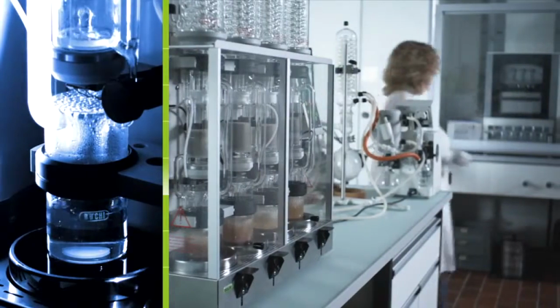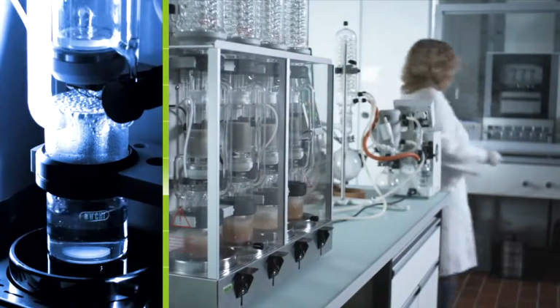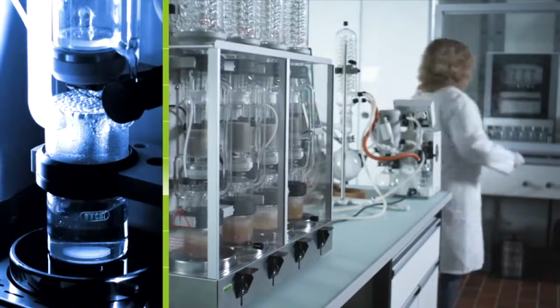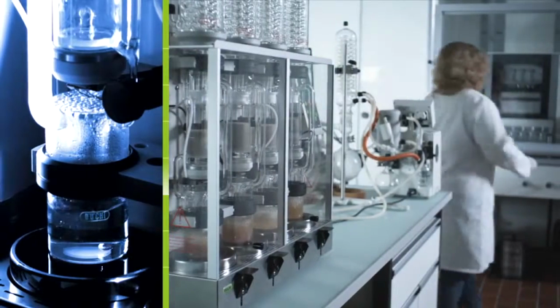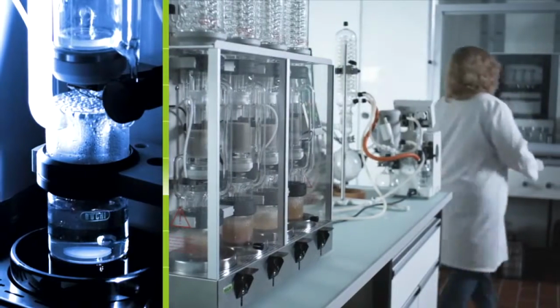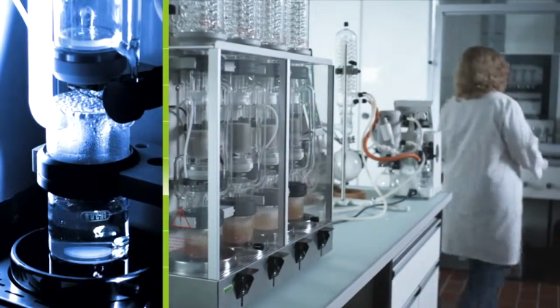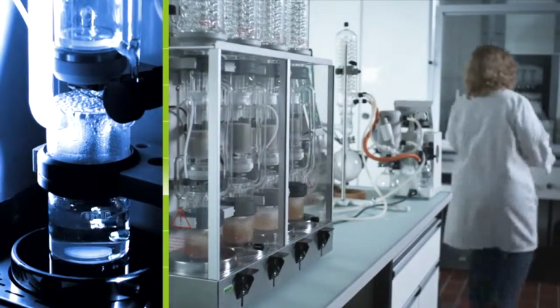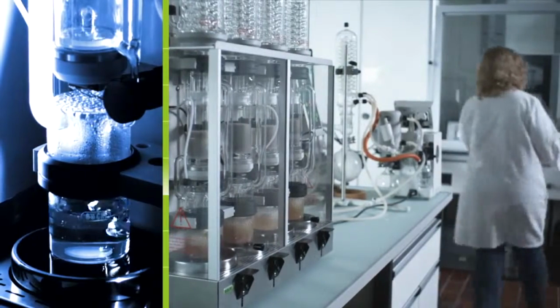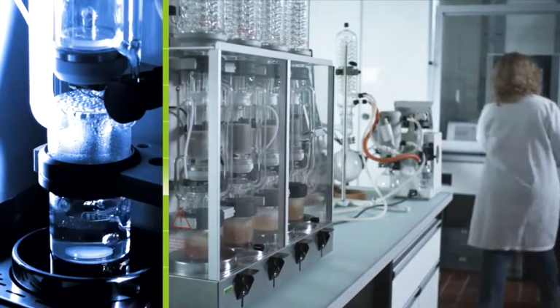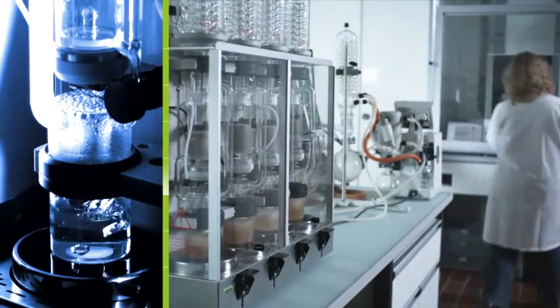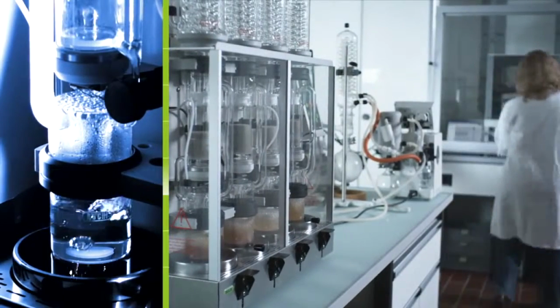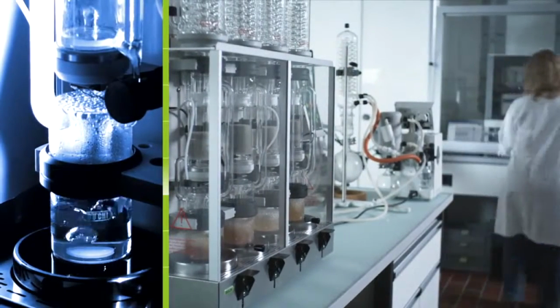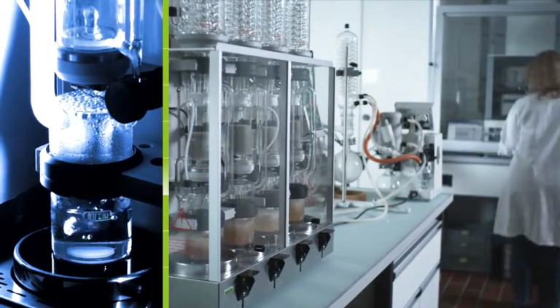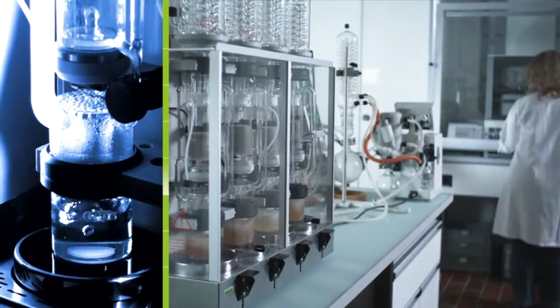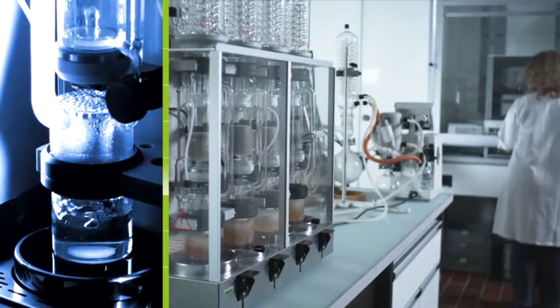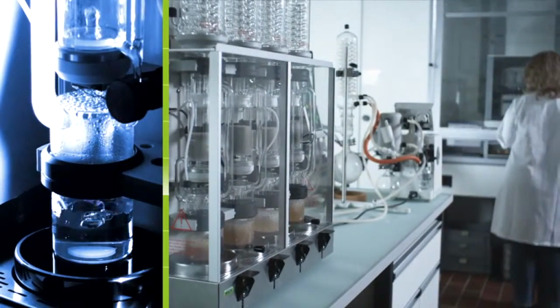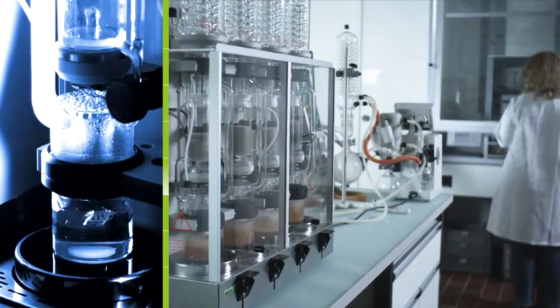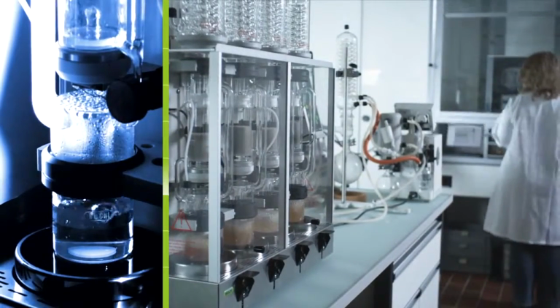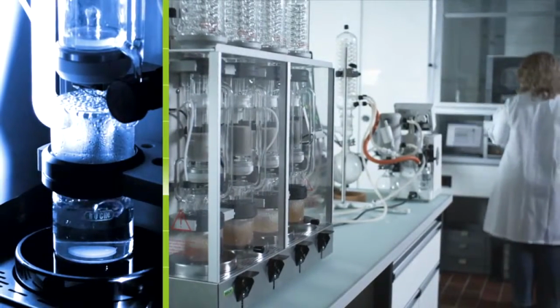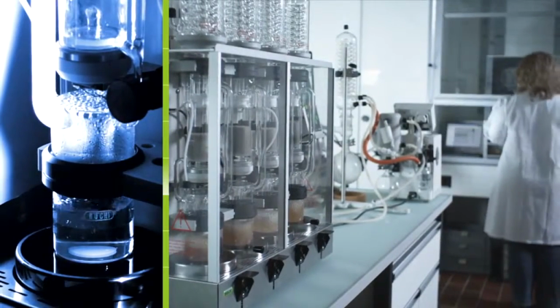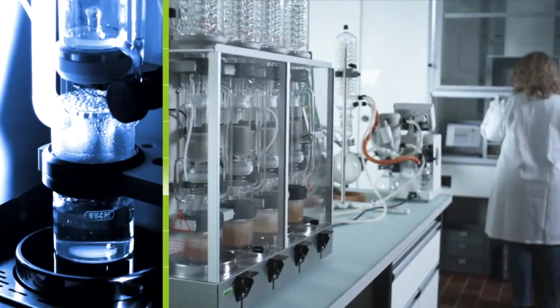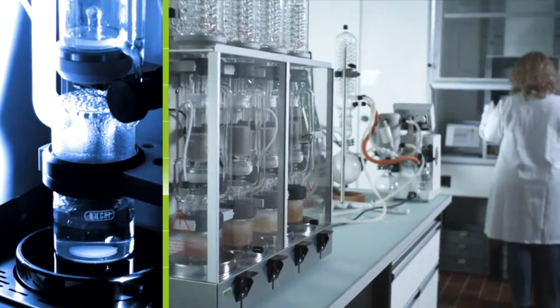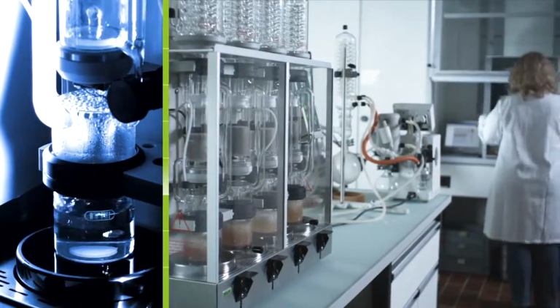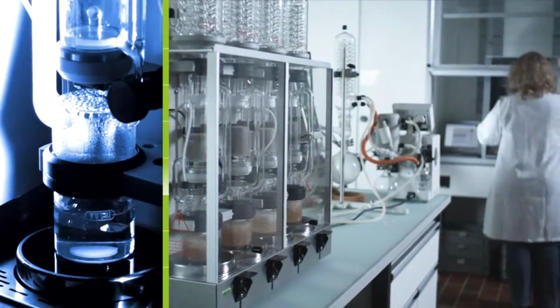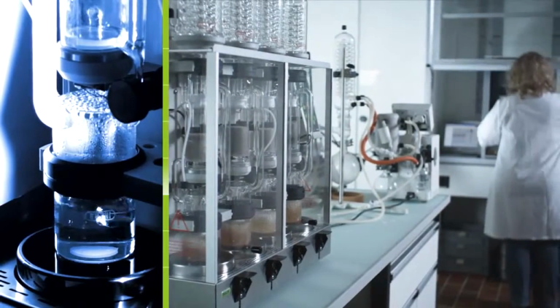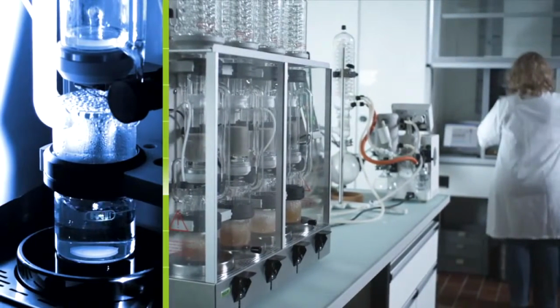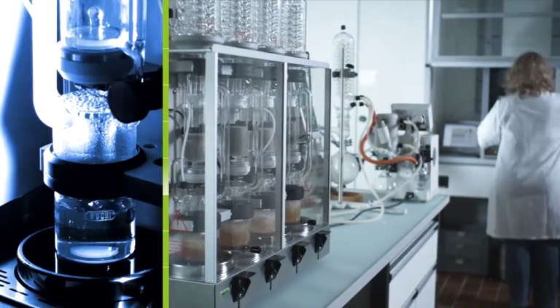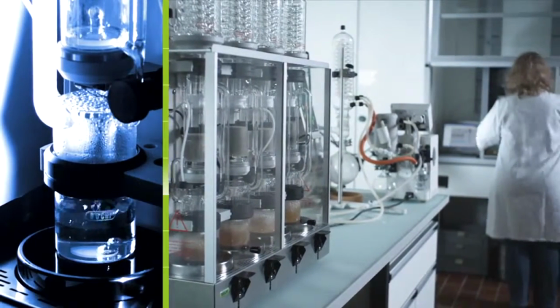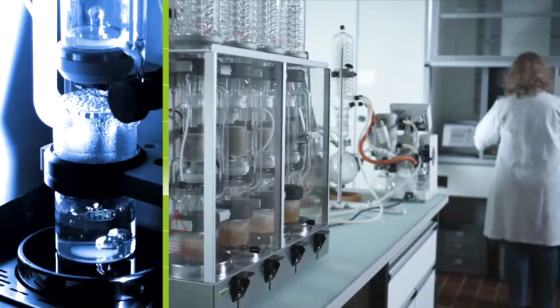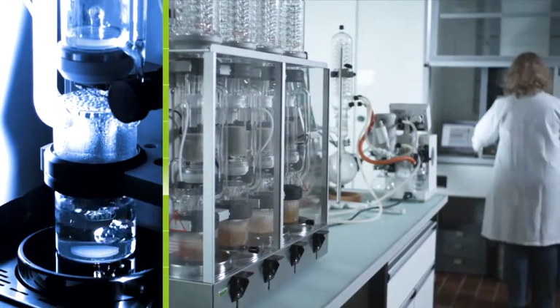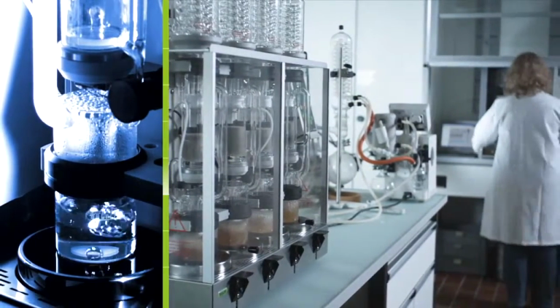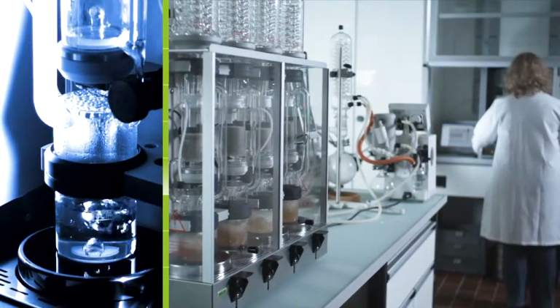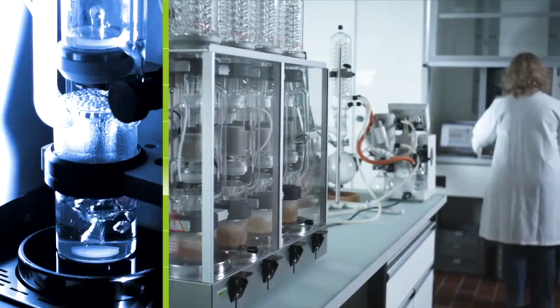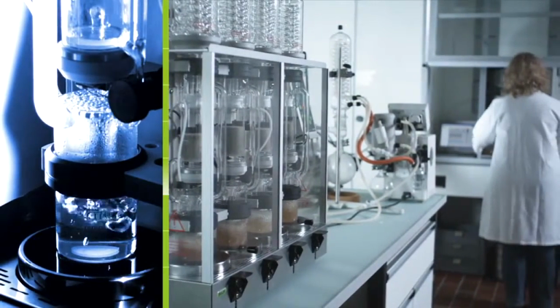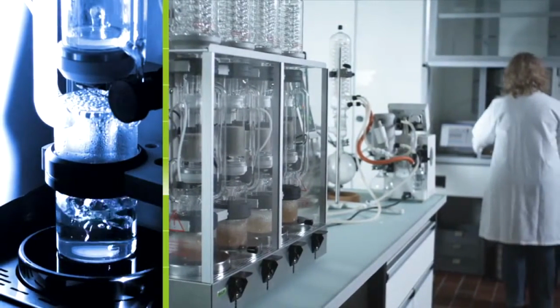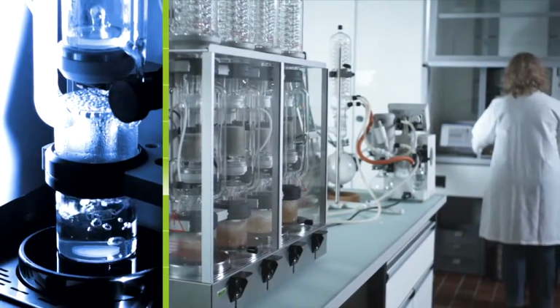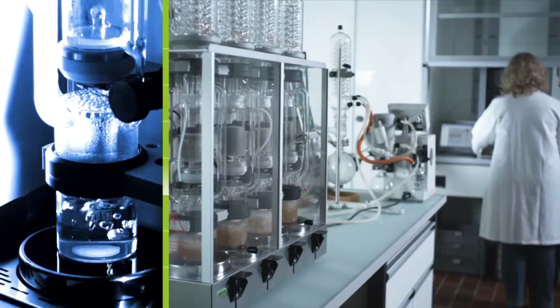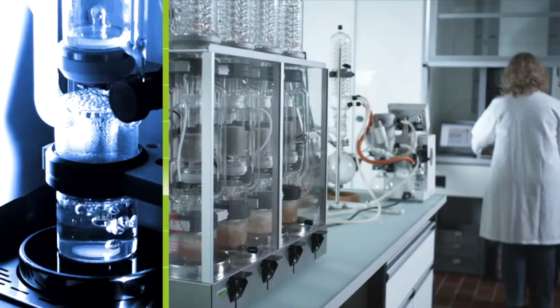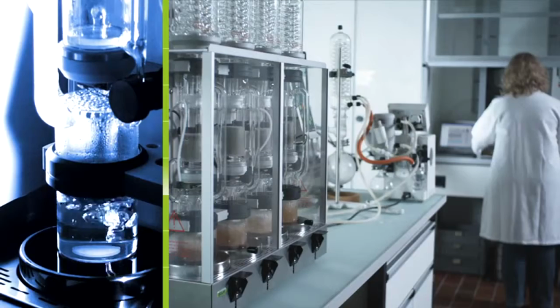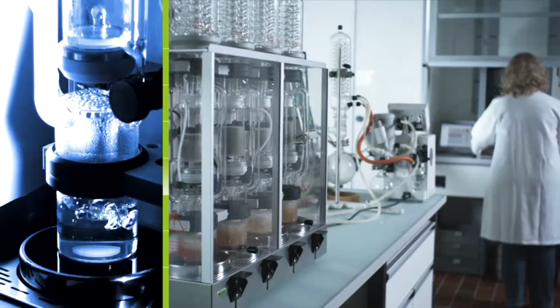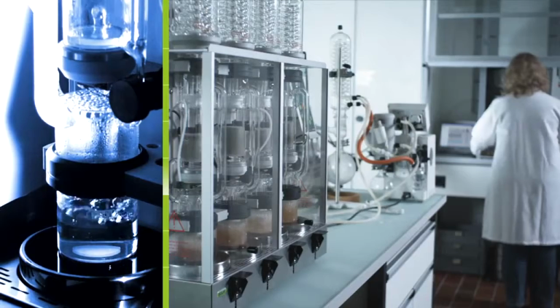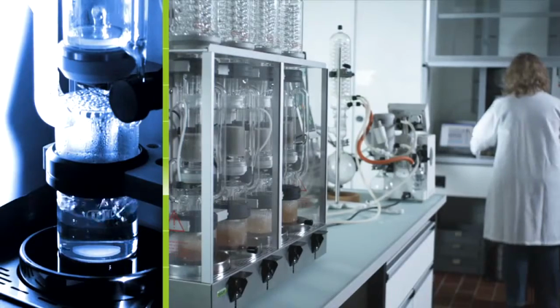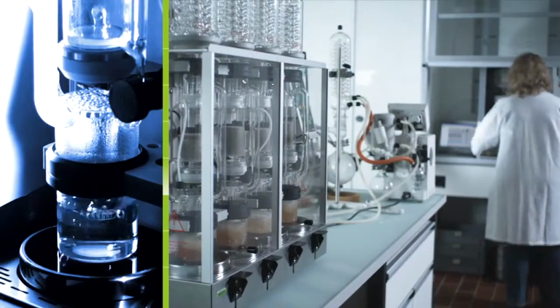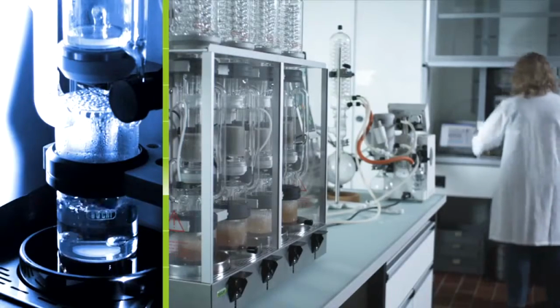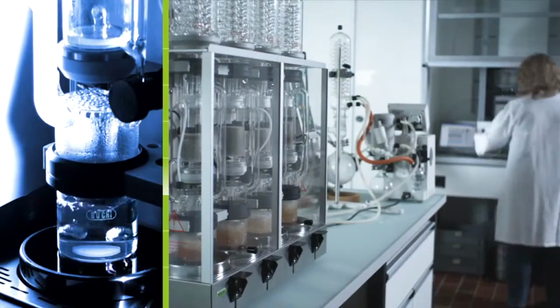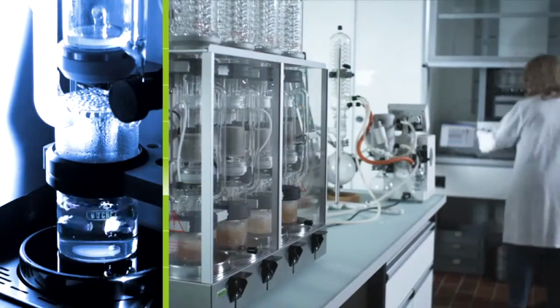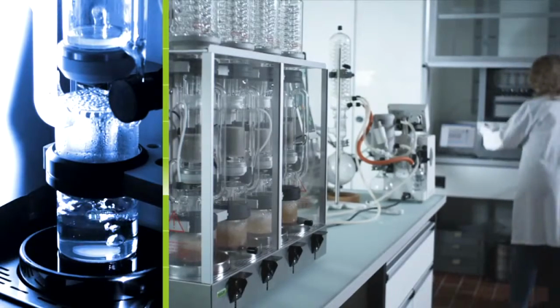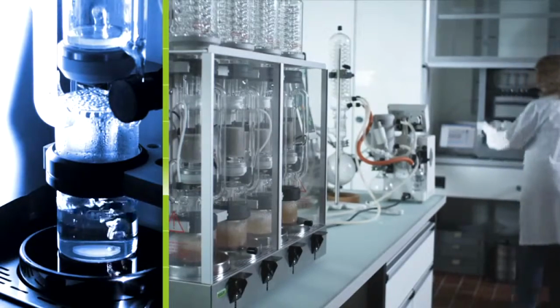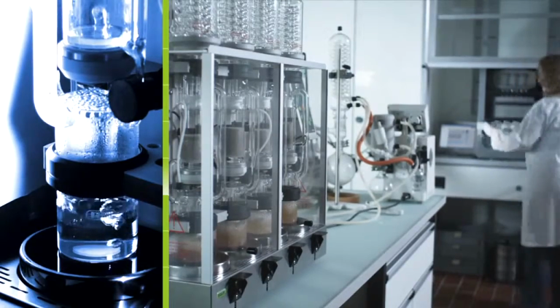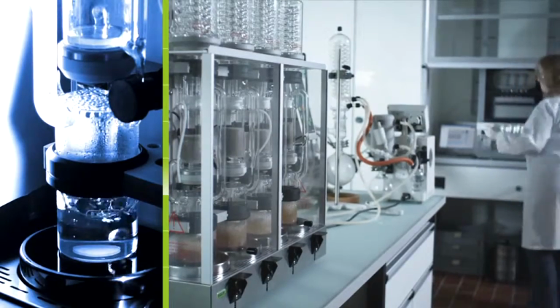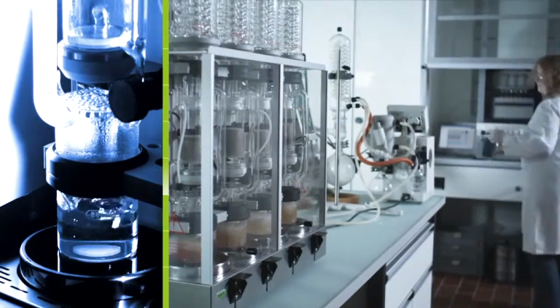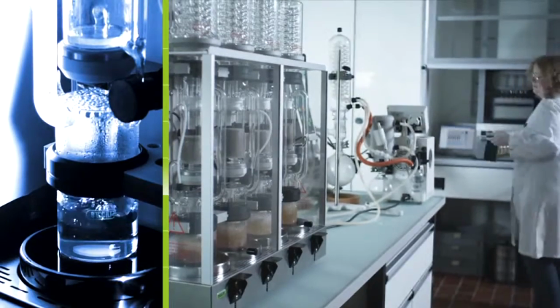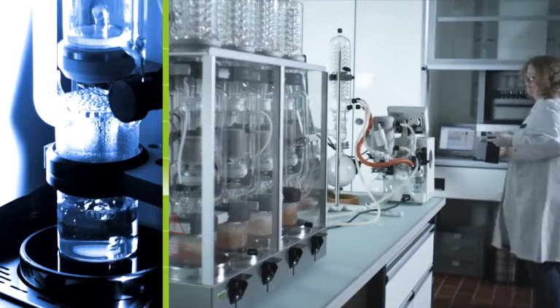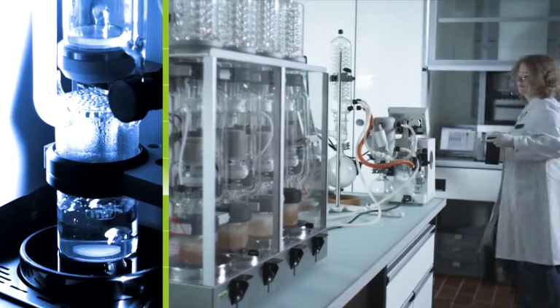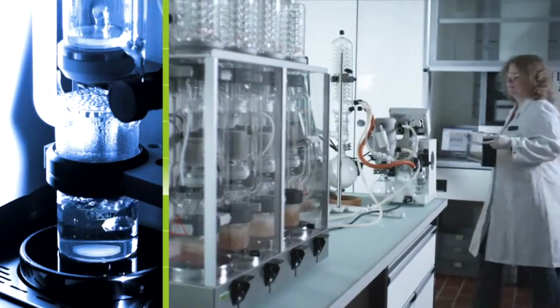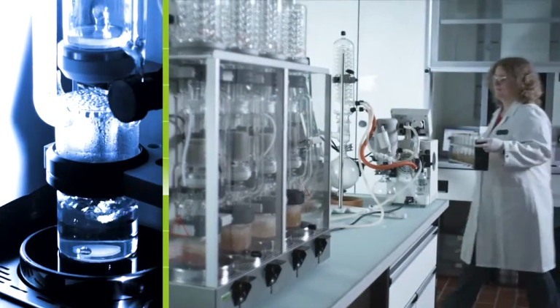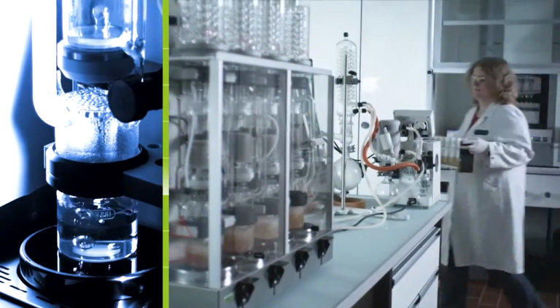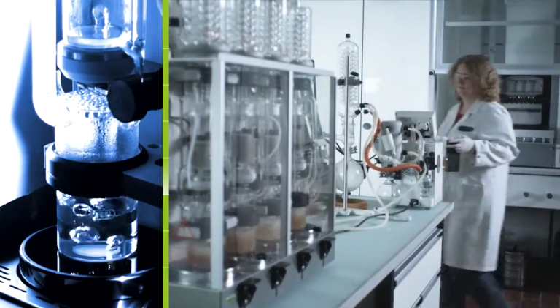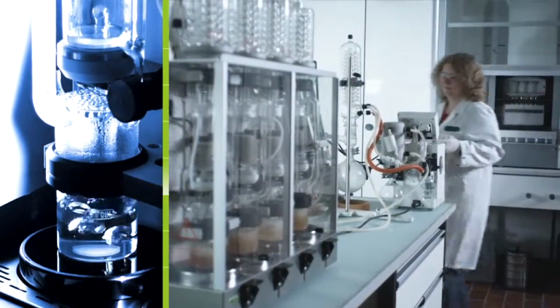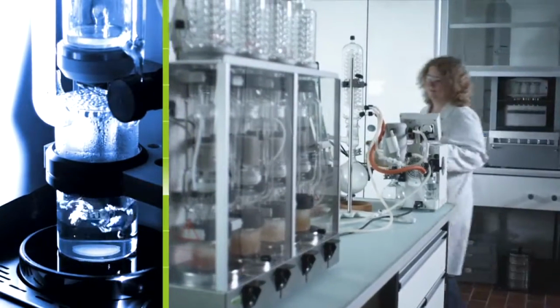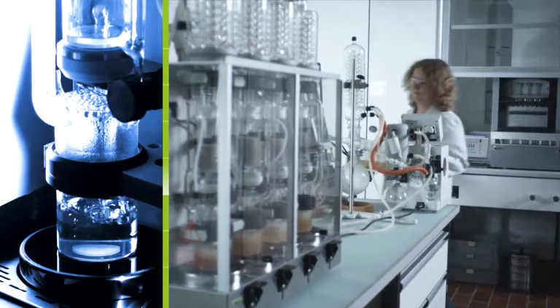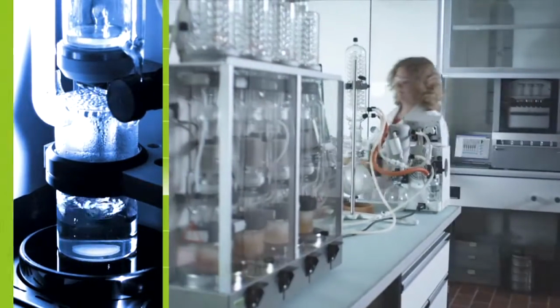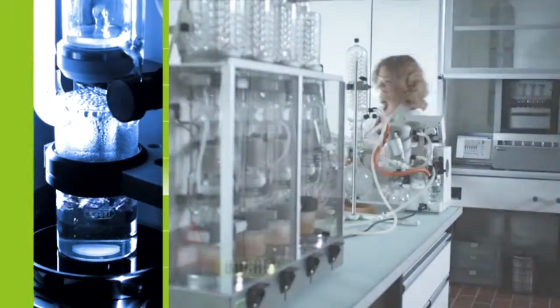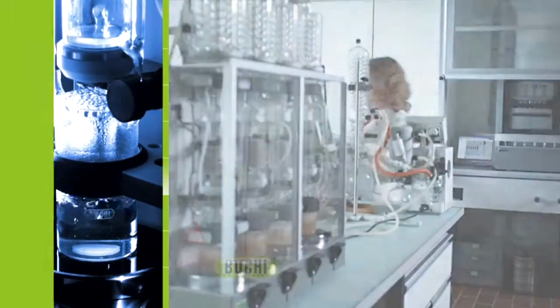For Food and Feed Quality Control Laboratories and Environmental Laboratories, Büchi increases efficiency.